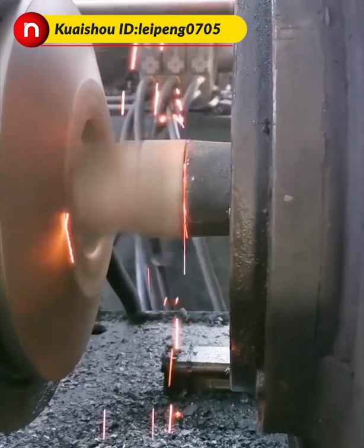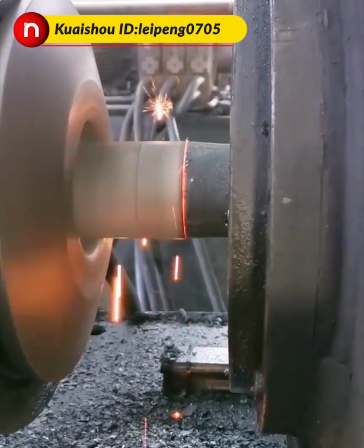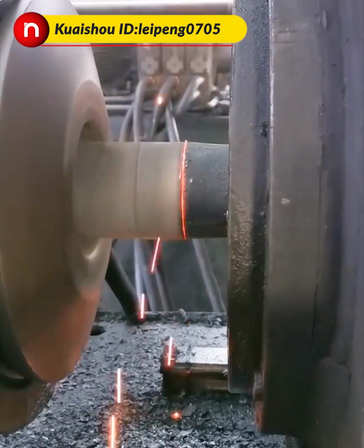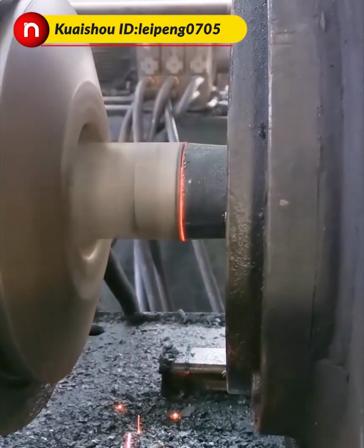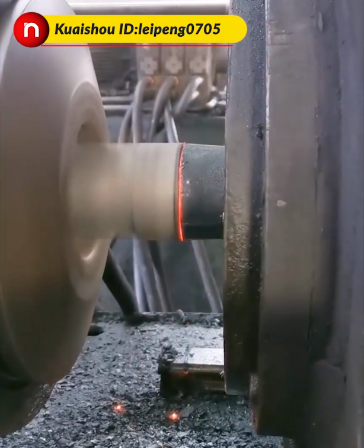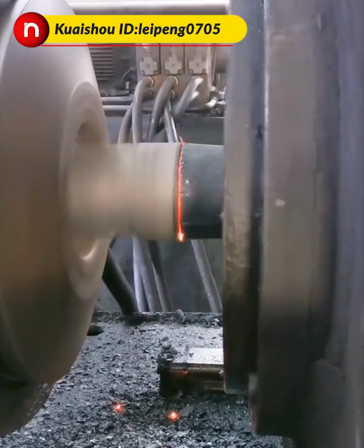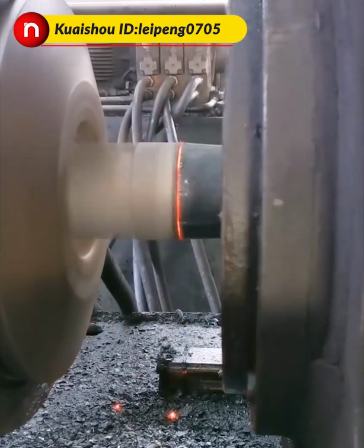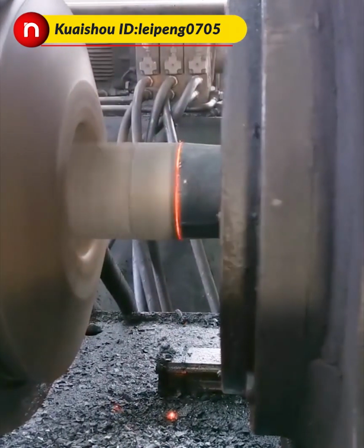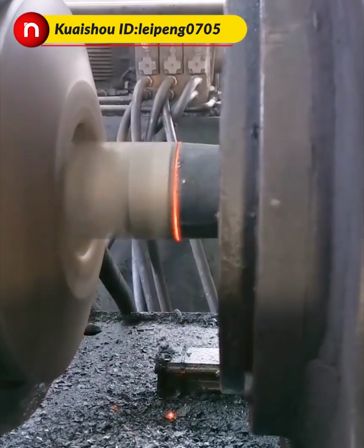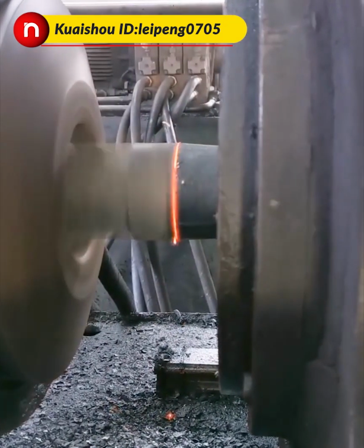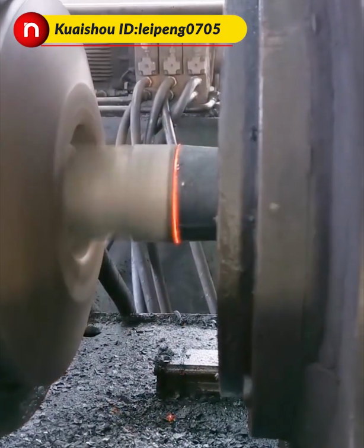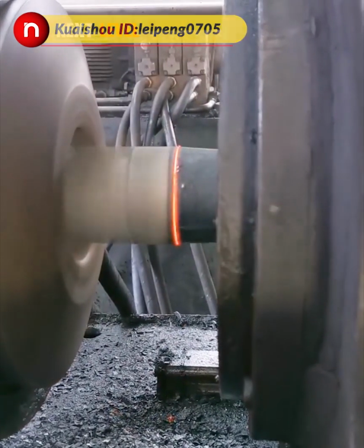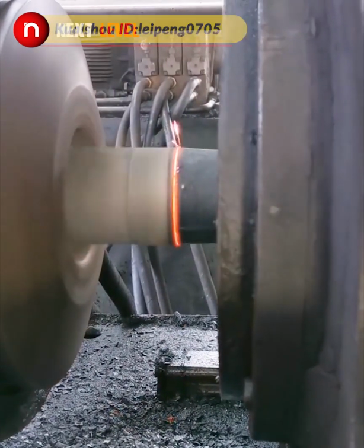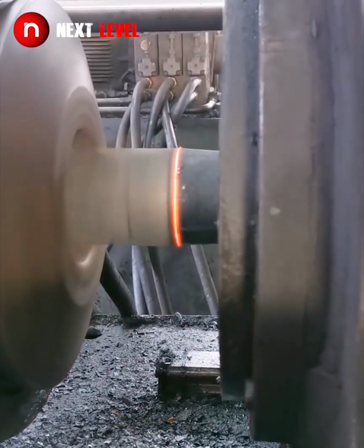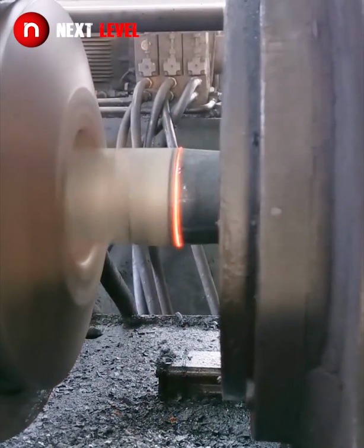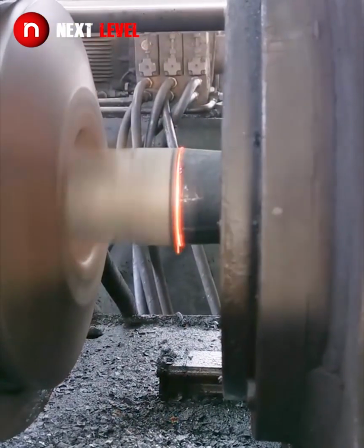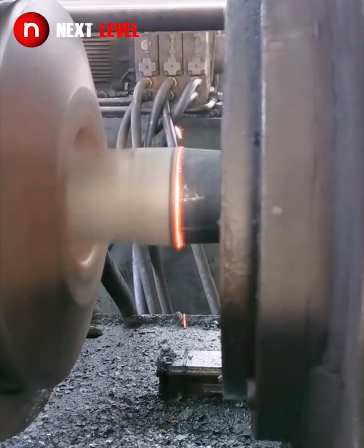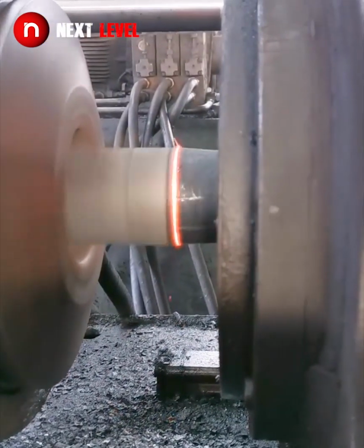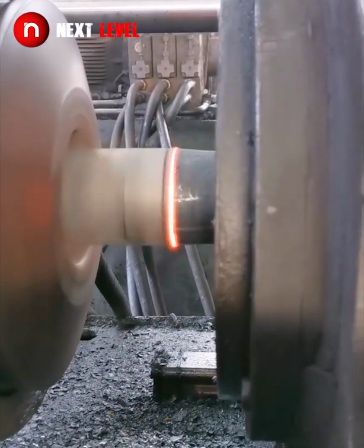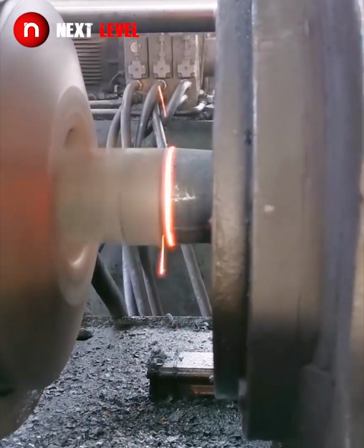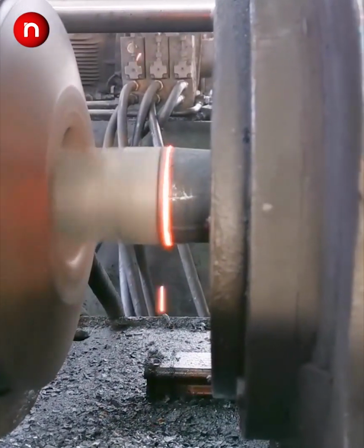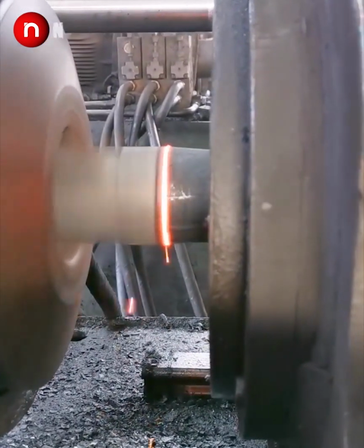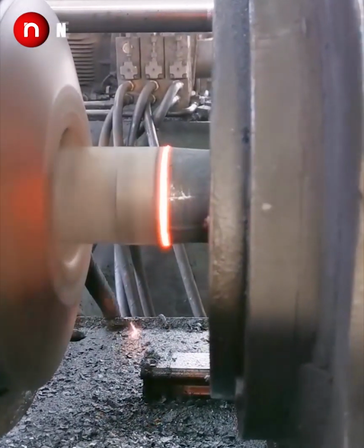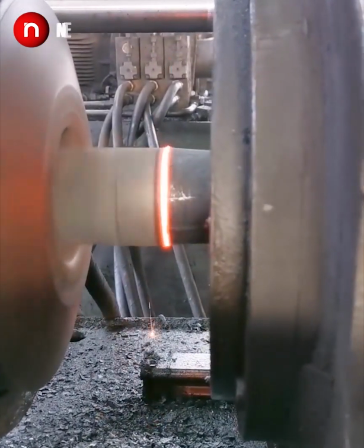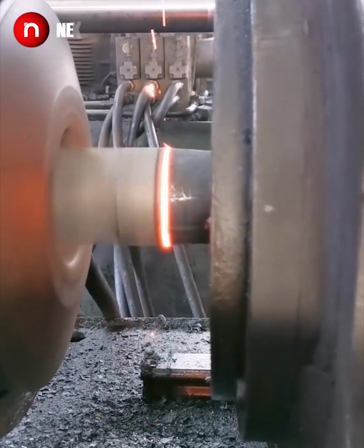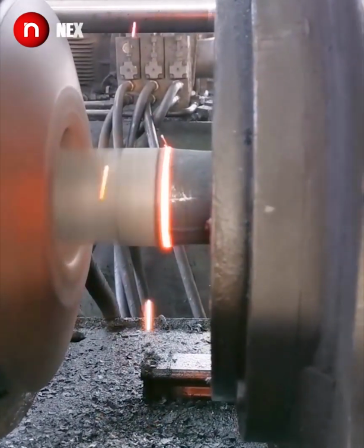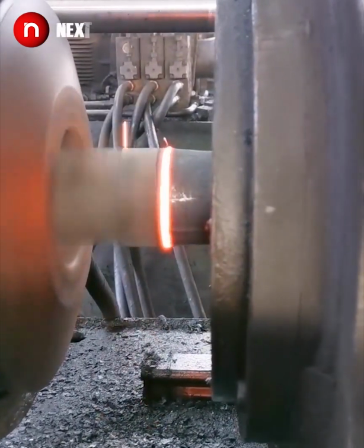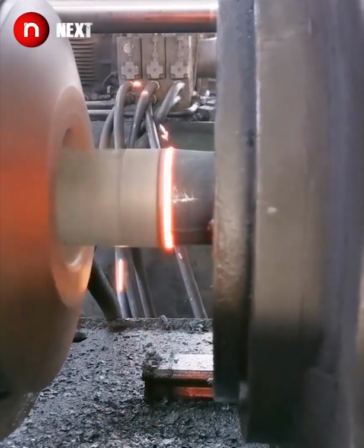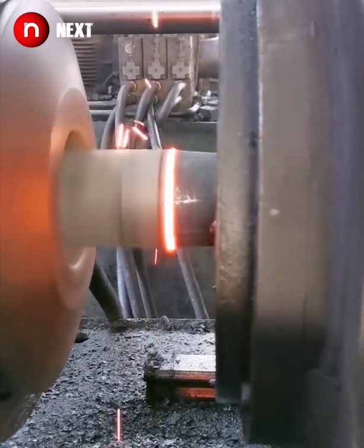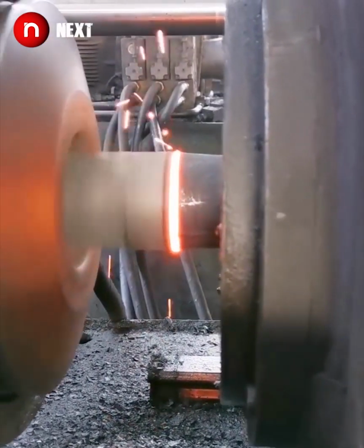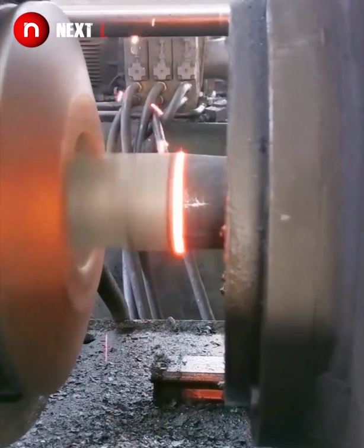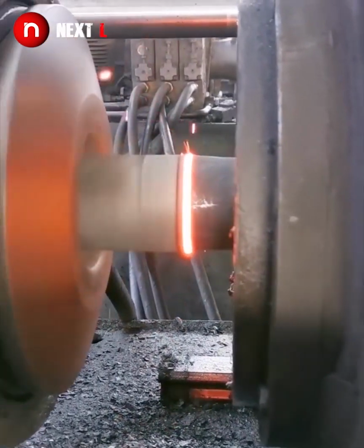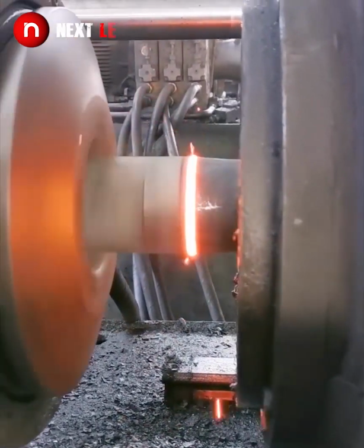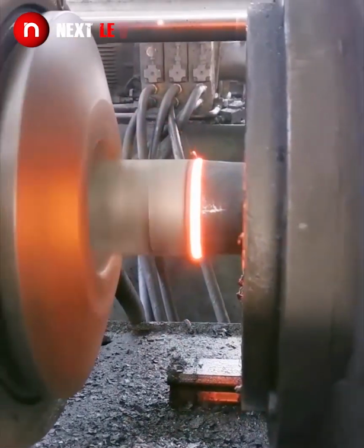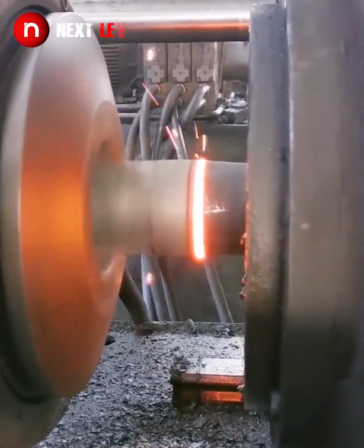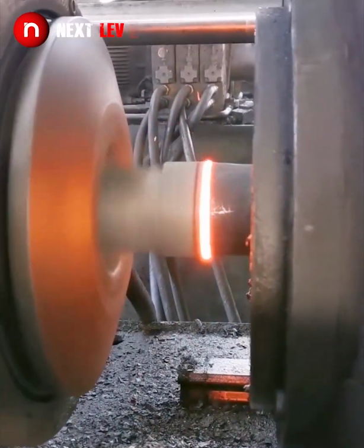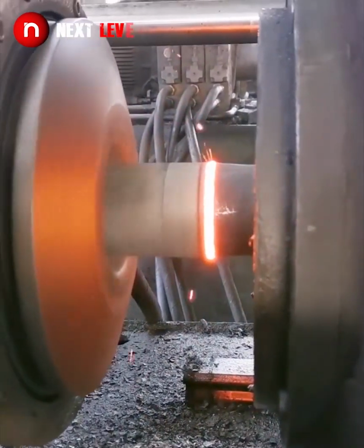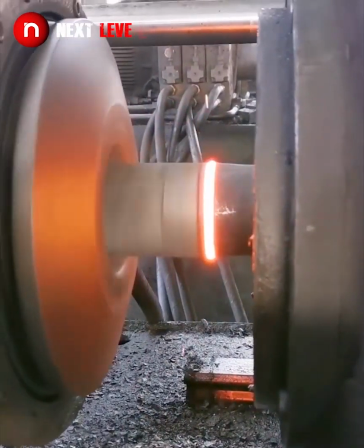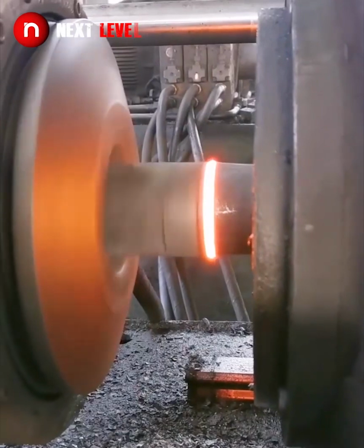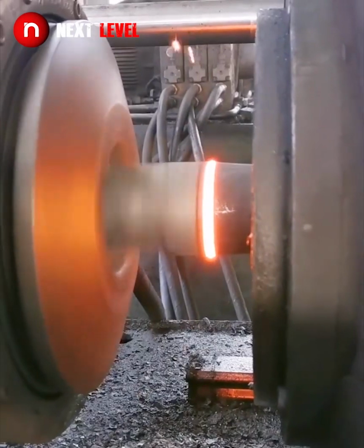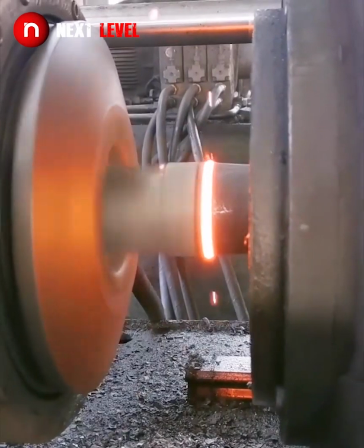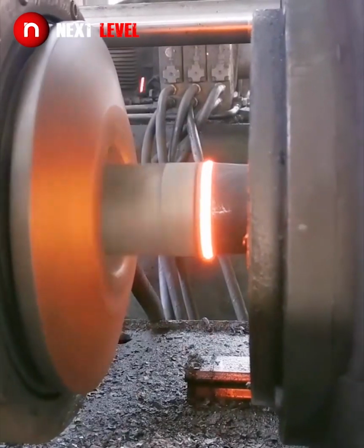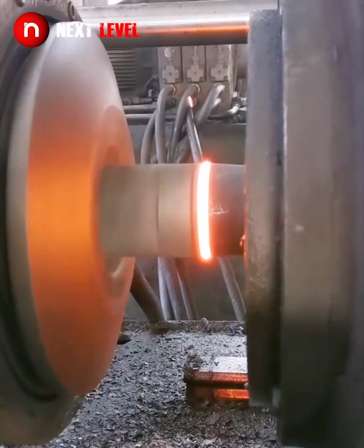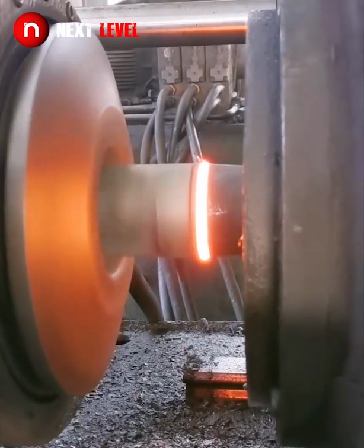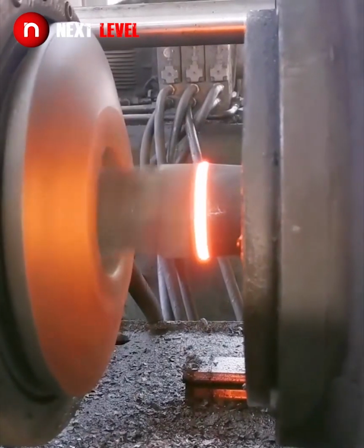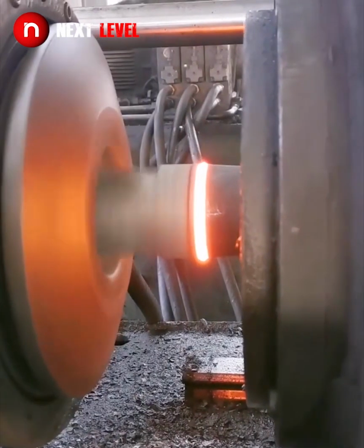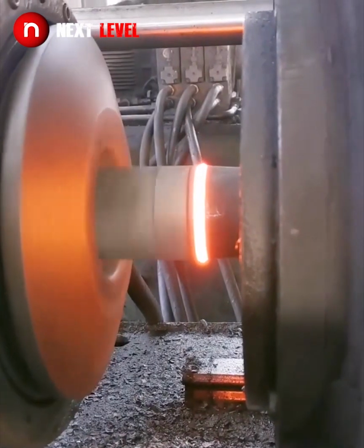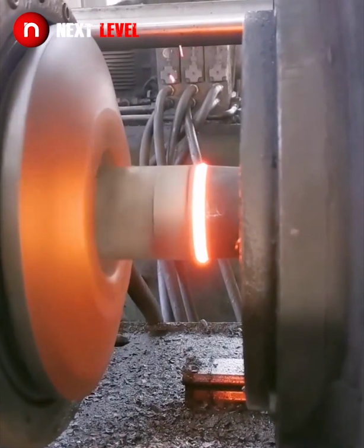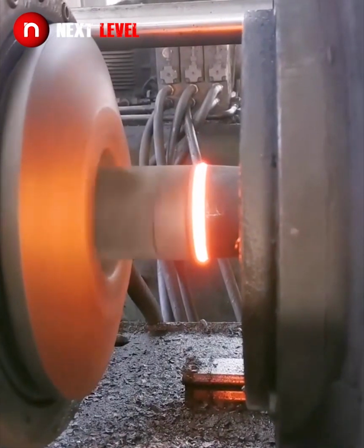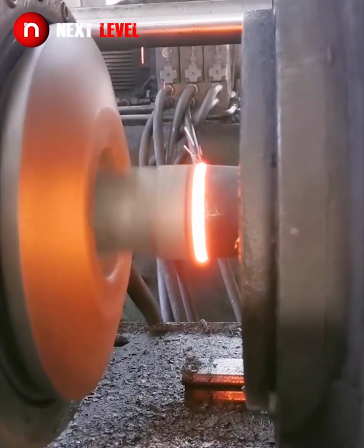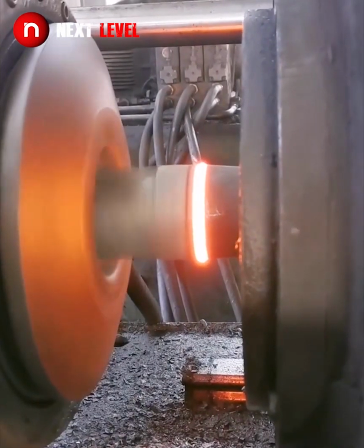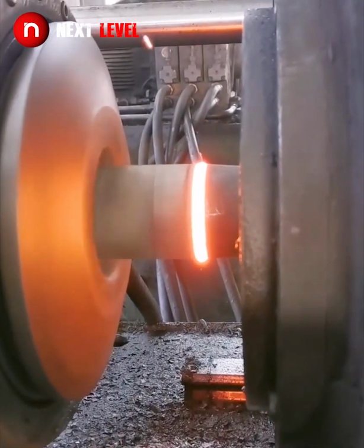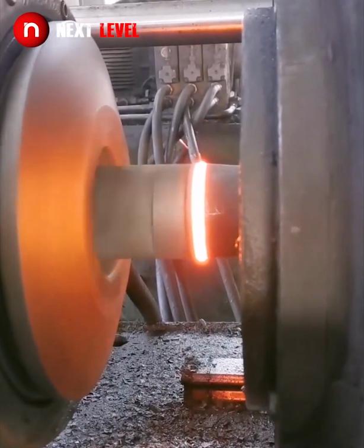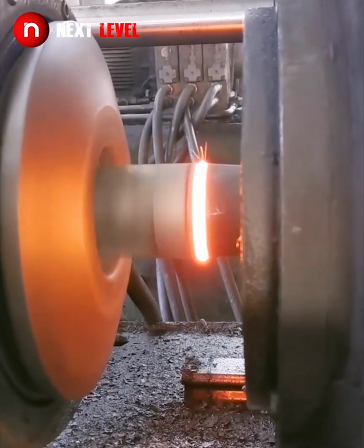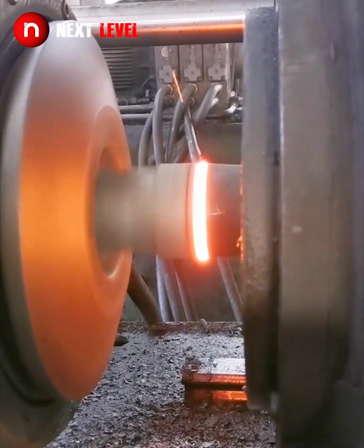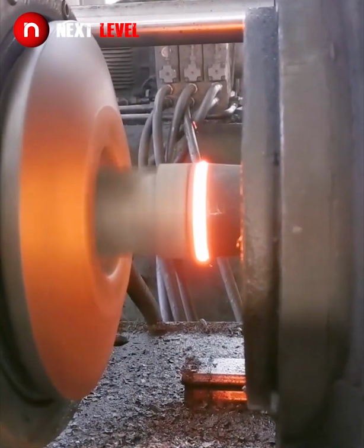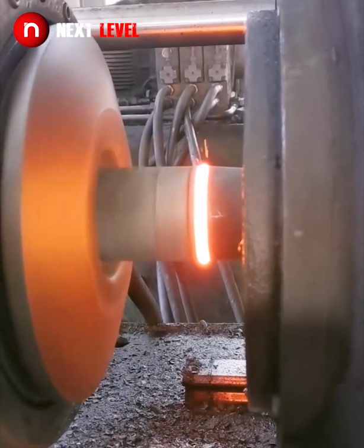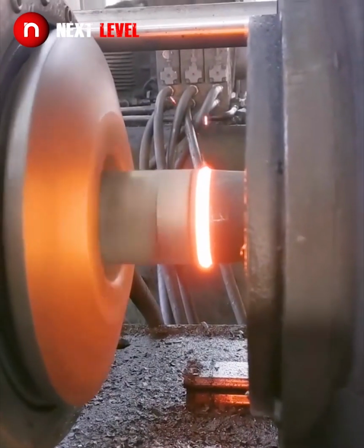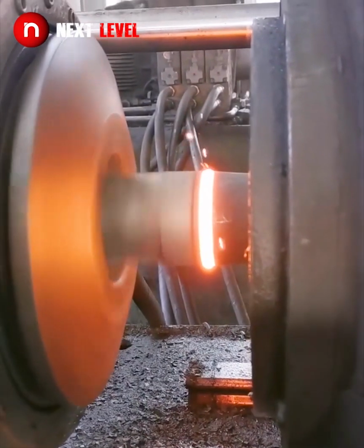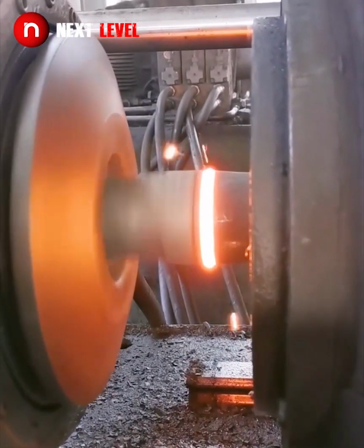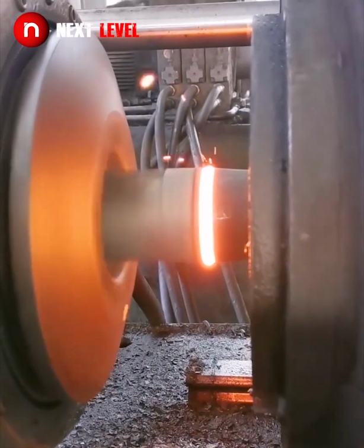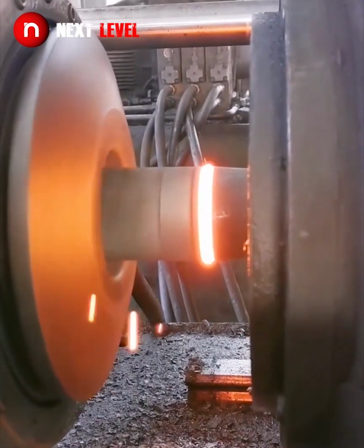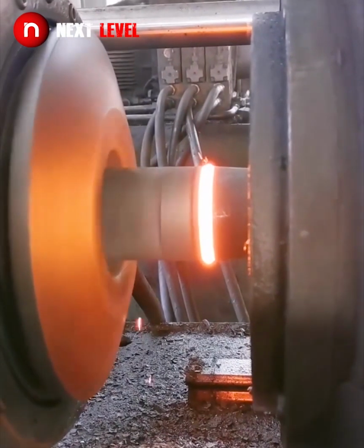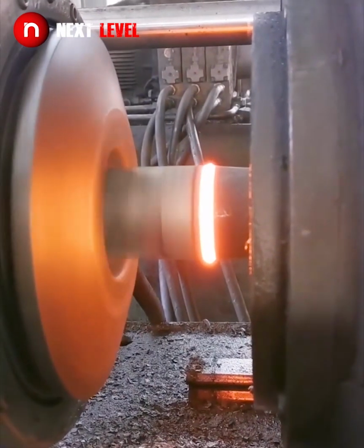Friction welding is a solid state bonding process. With immense pressure, heat is generated through friction.